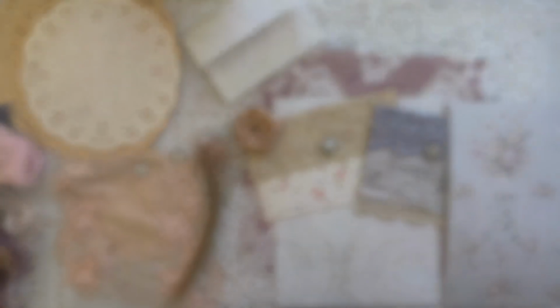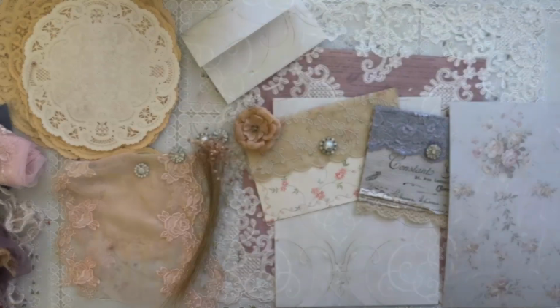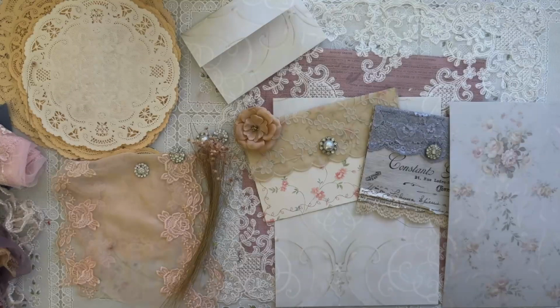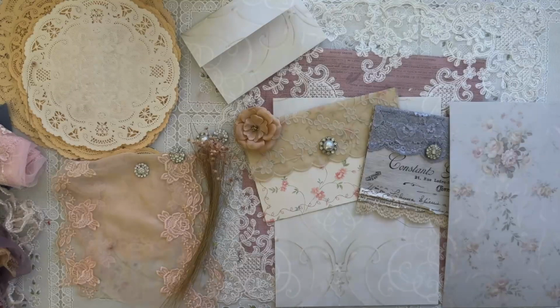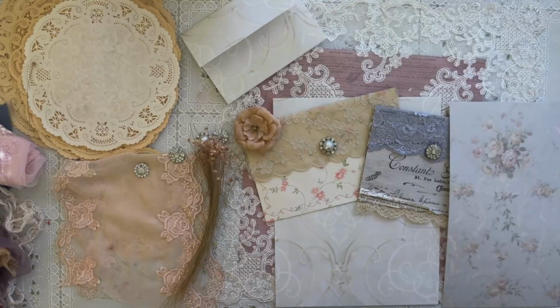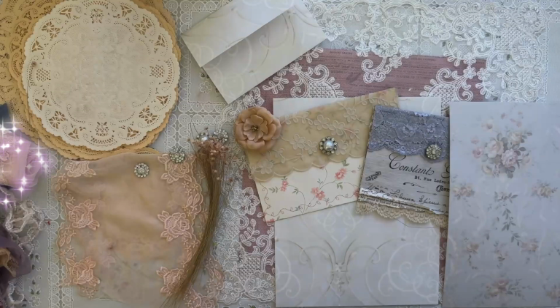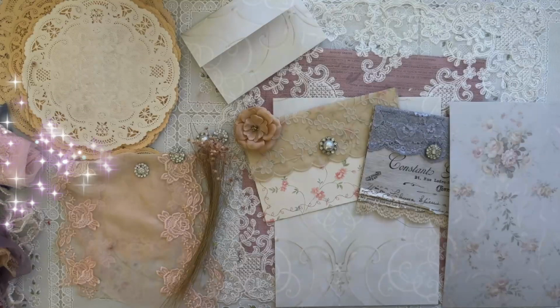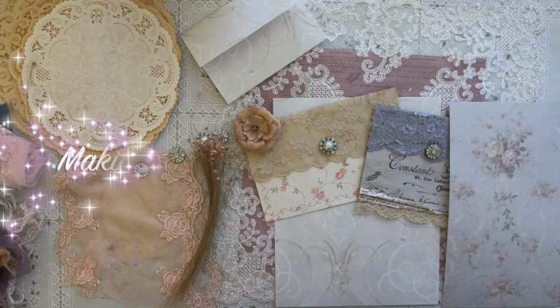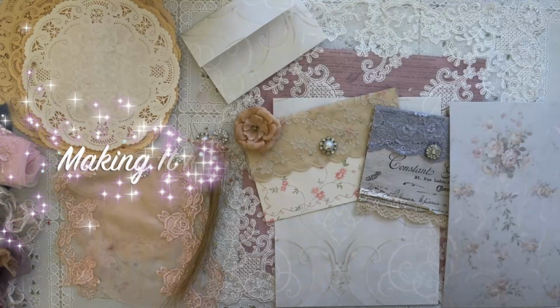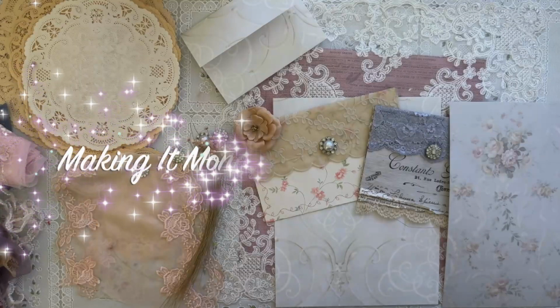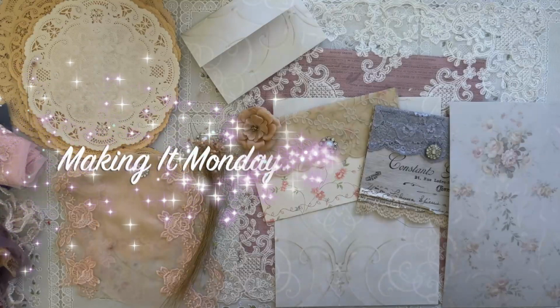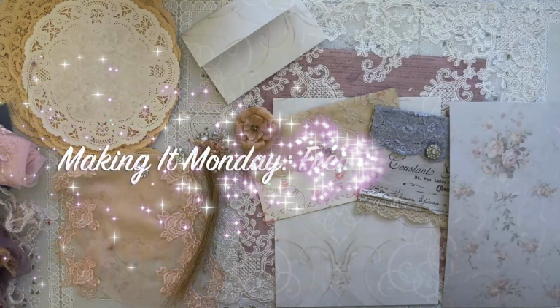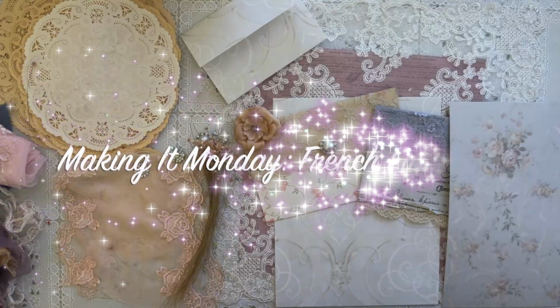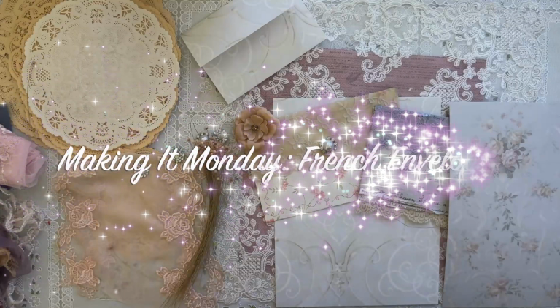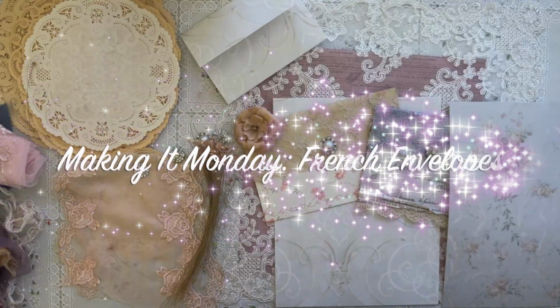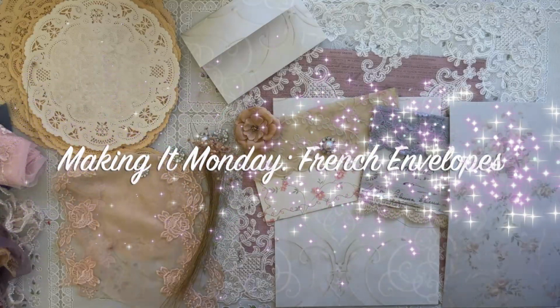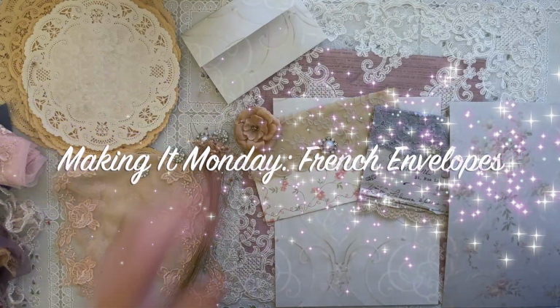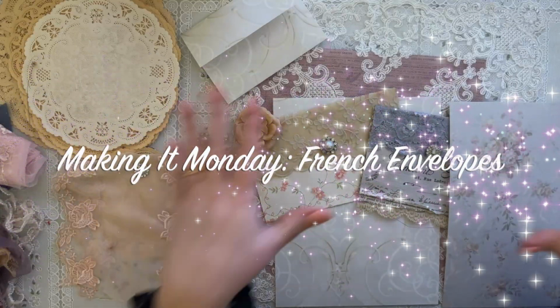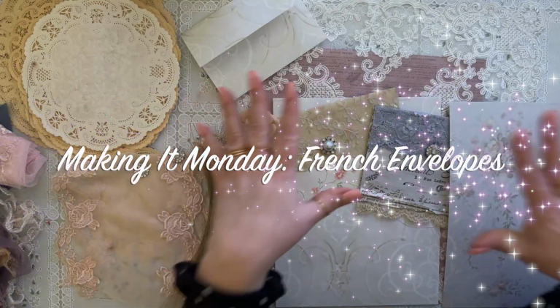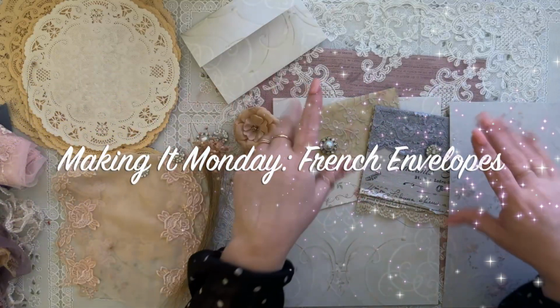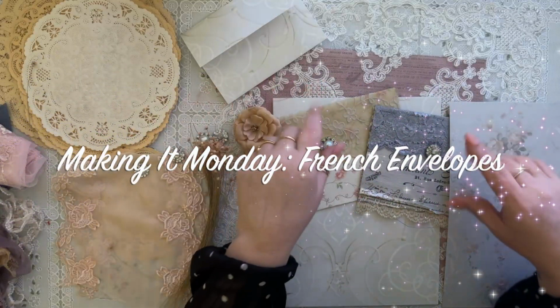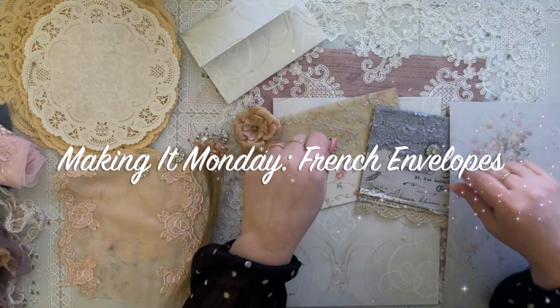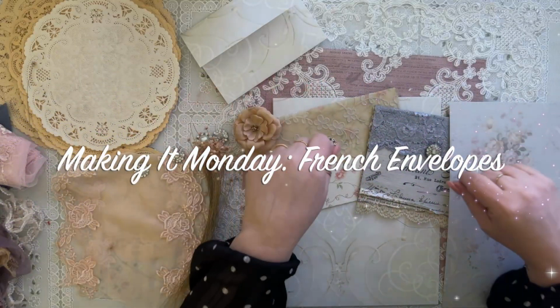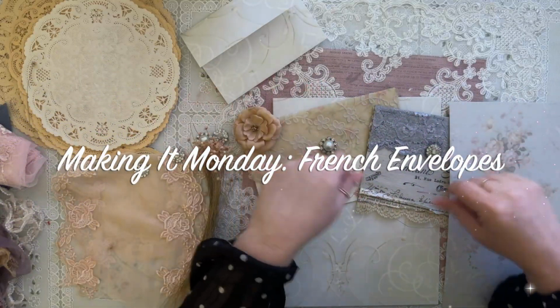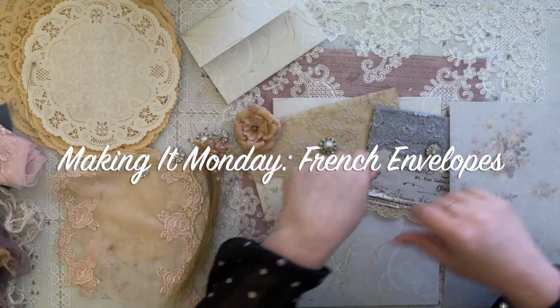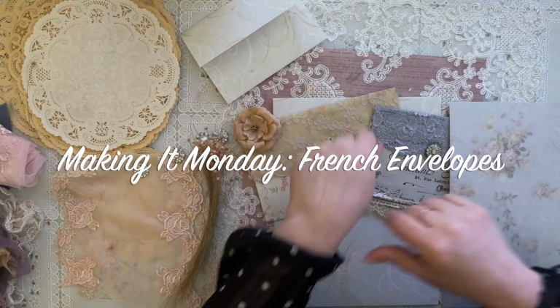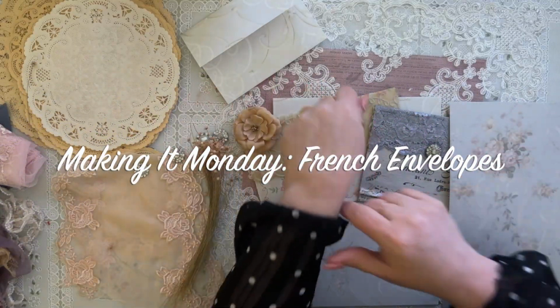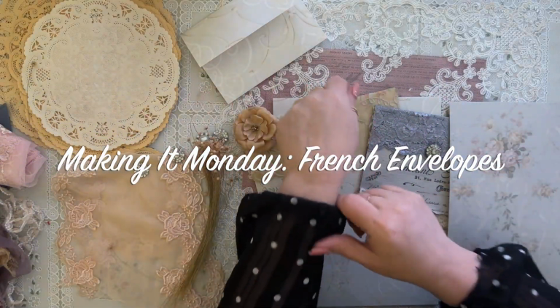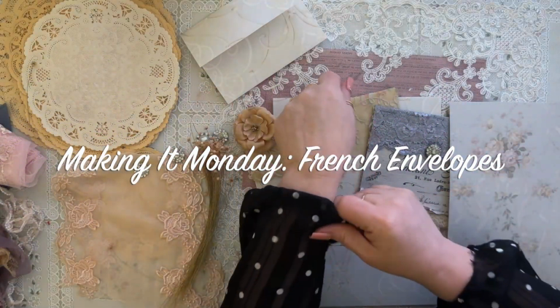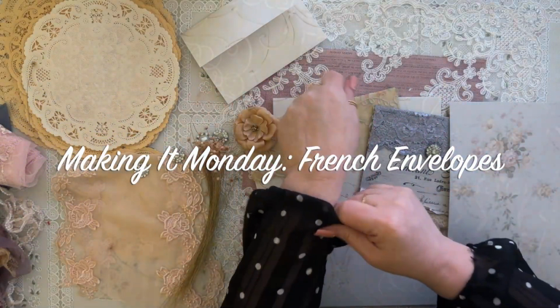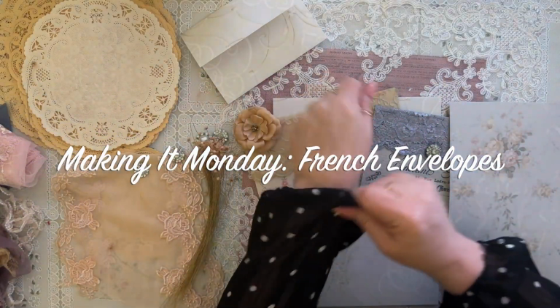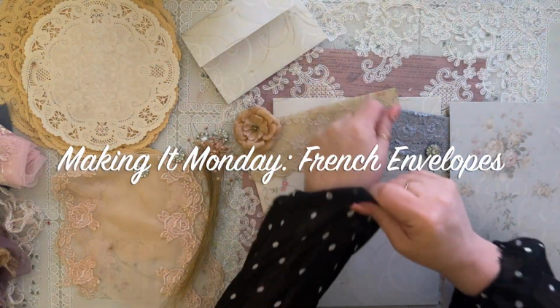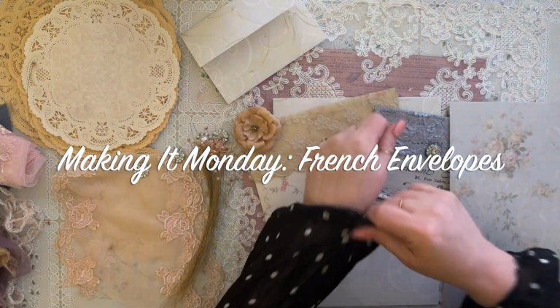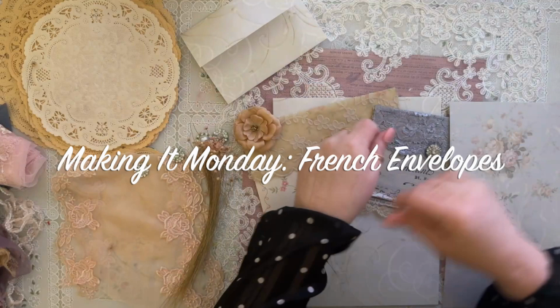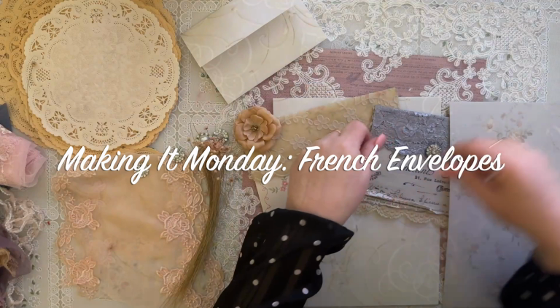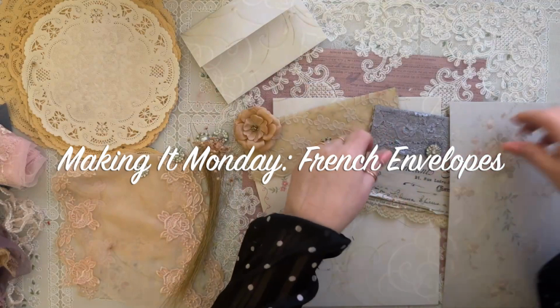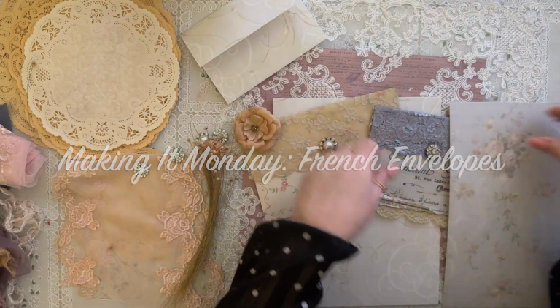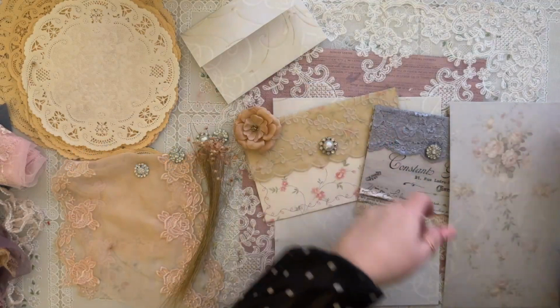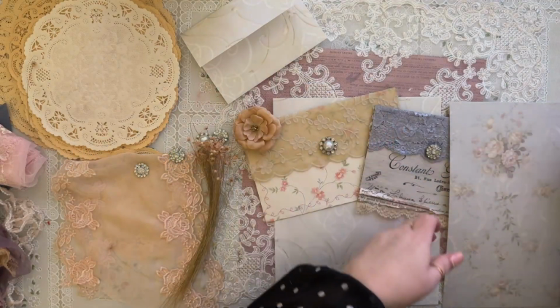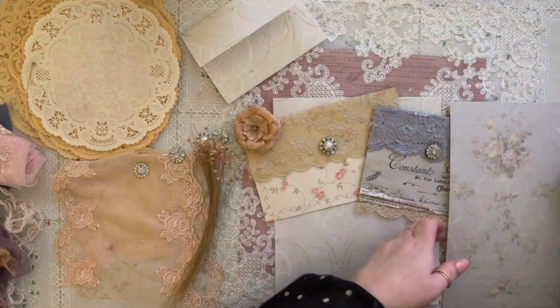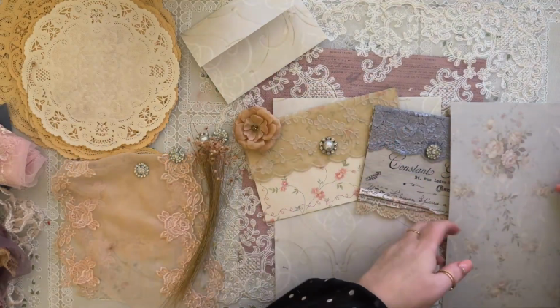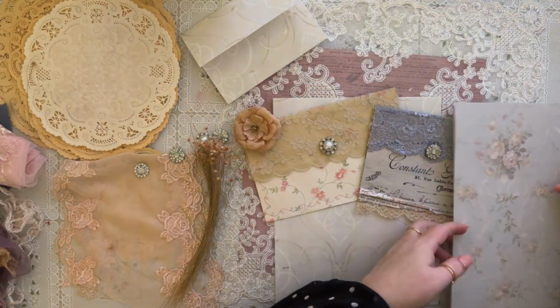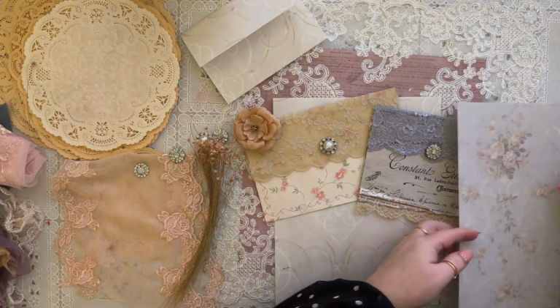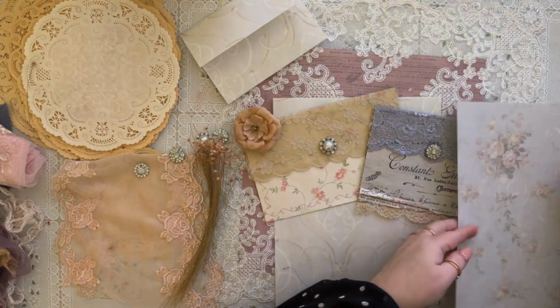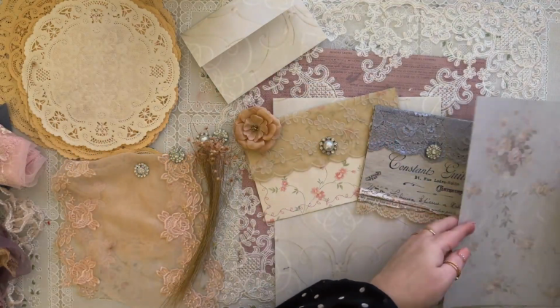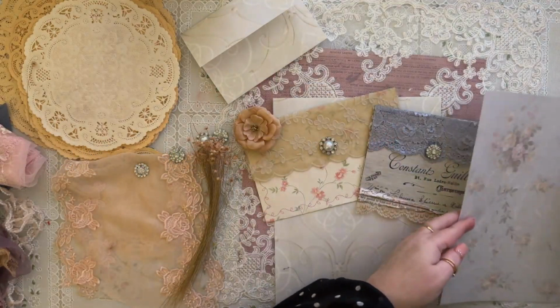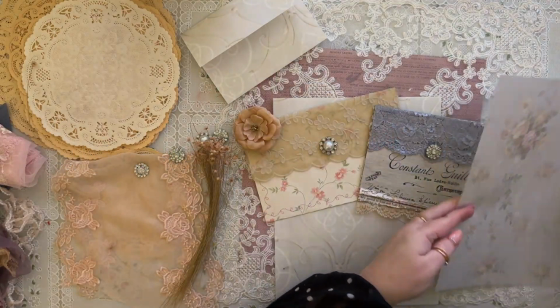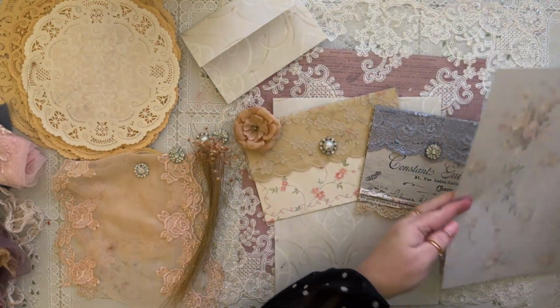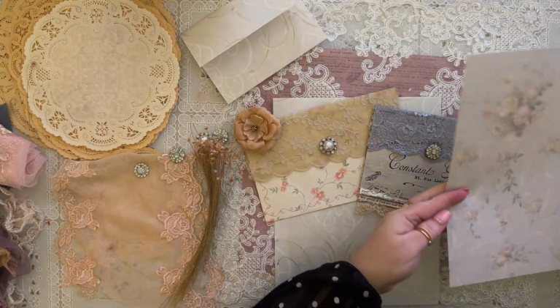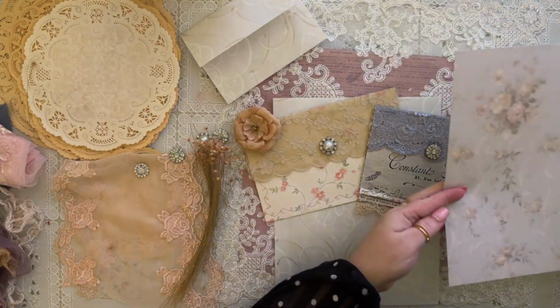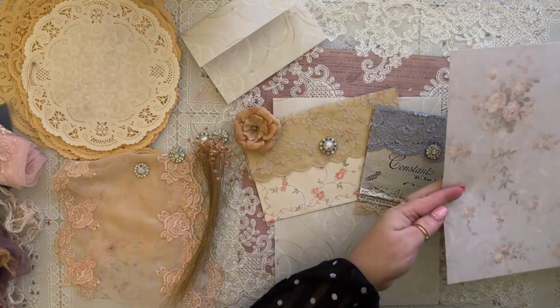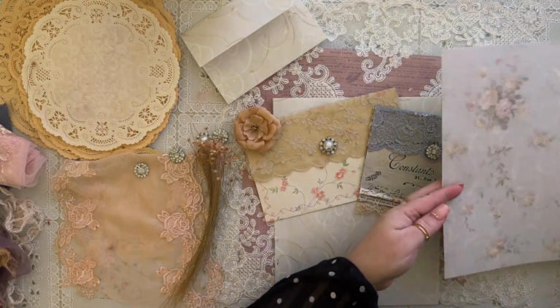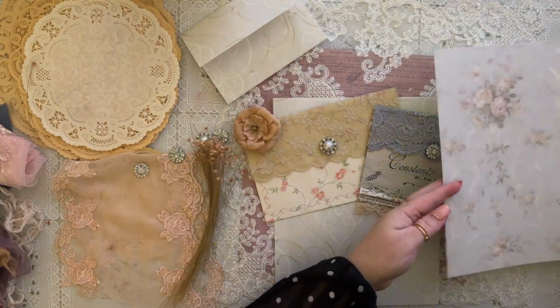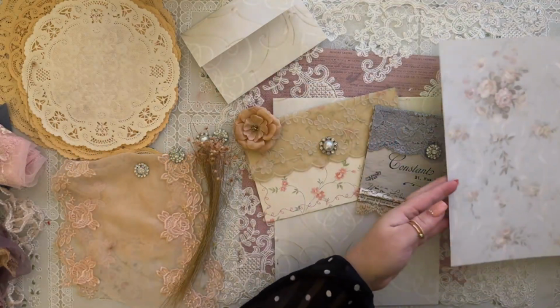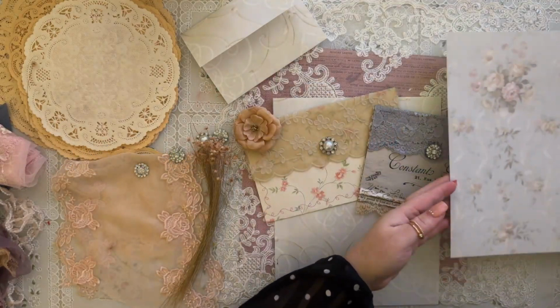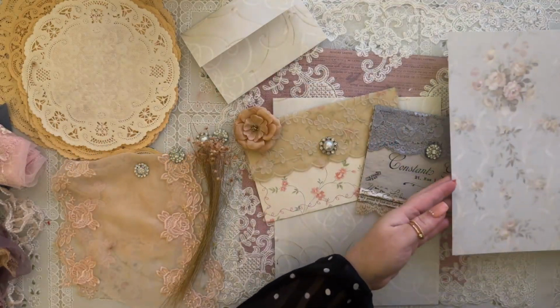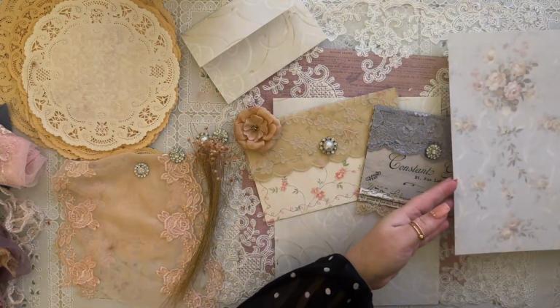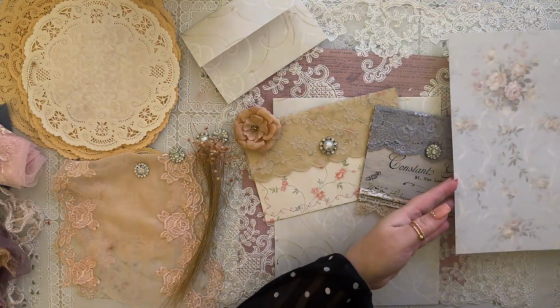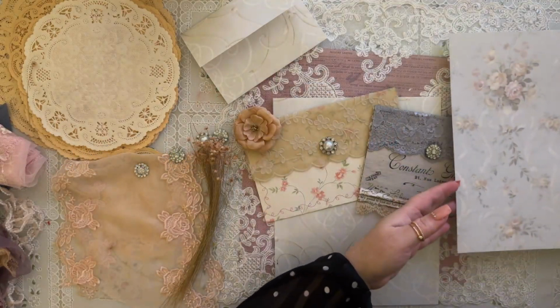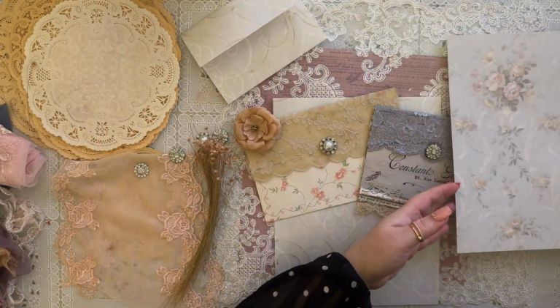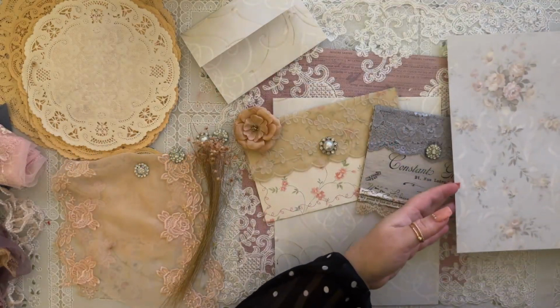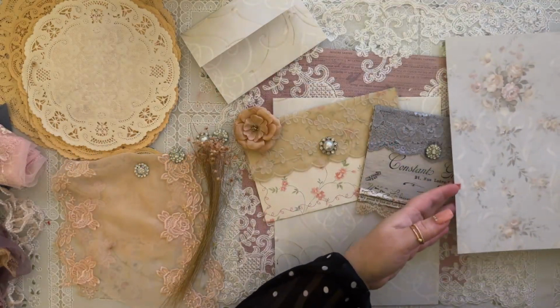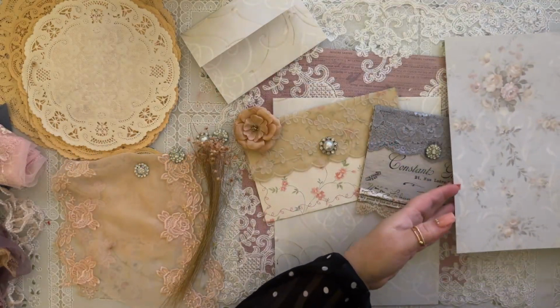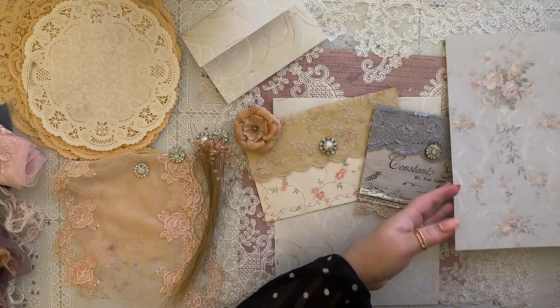Hello, hello everyone. This is Karen from Grace Bee Creations. I hope you're having a wonderful Monday so far.